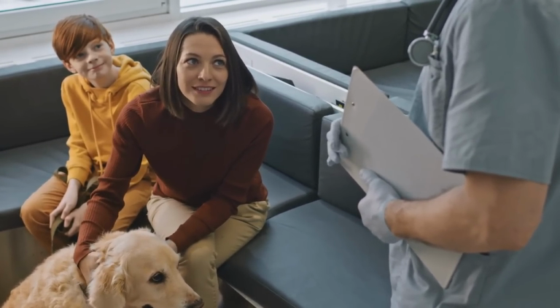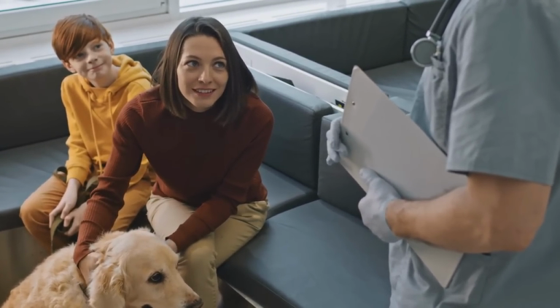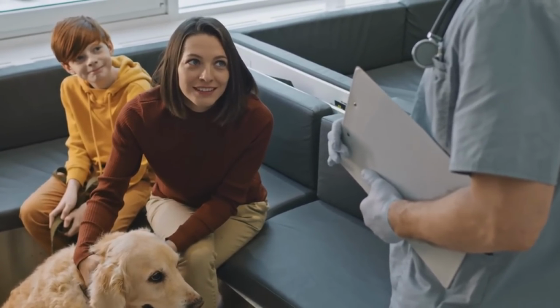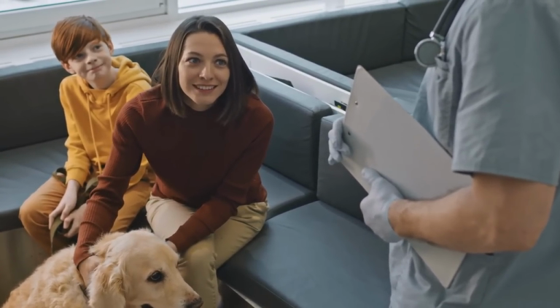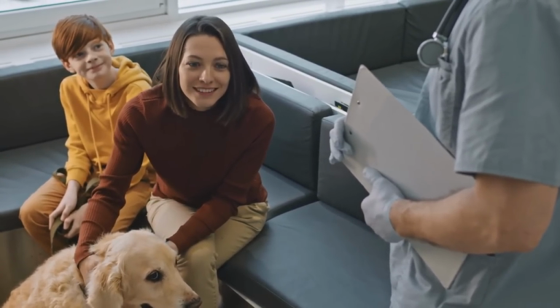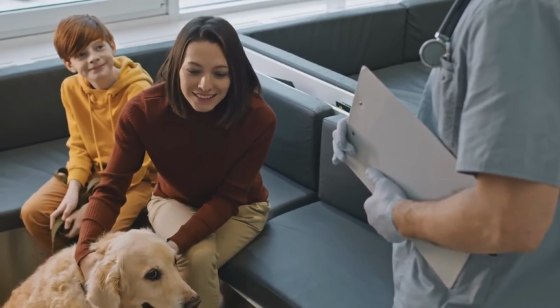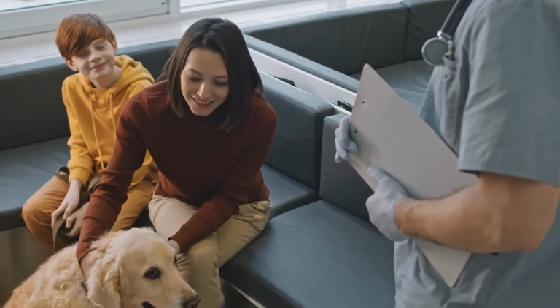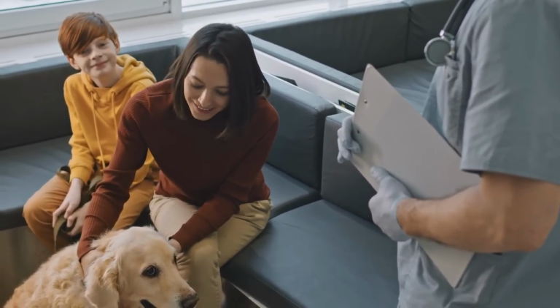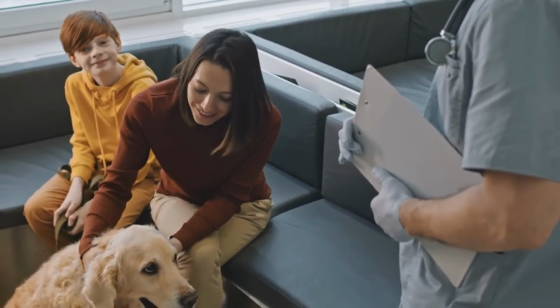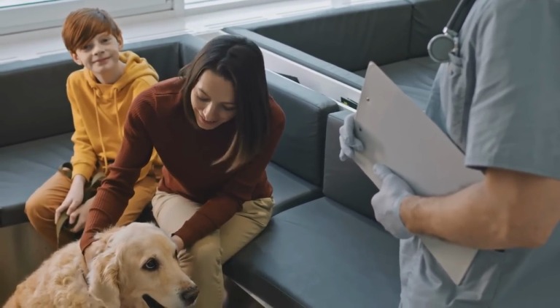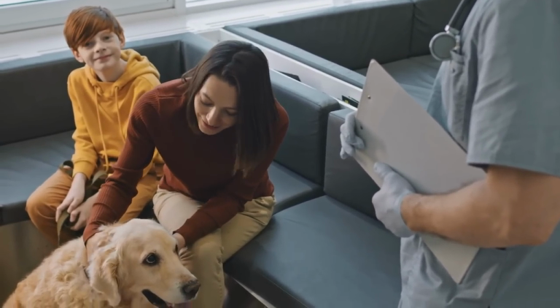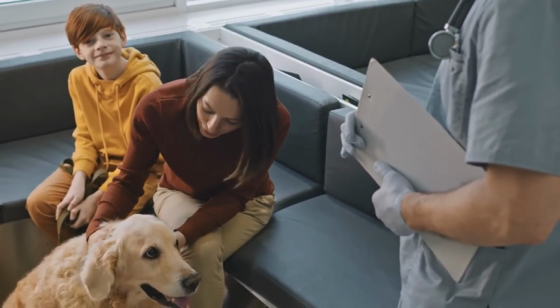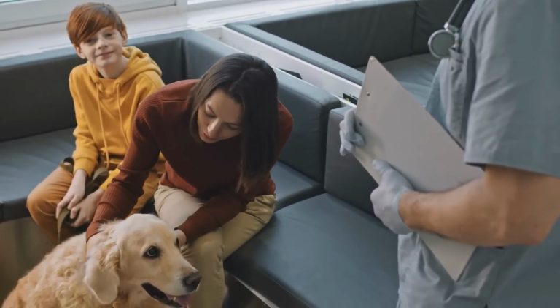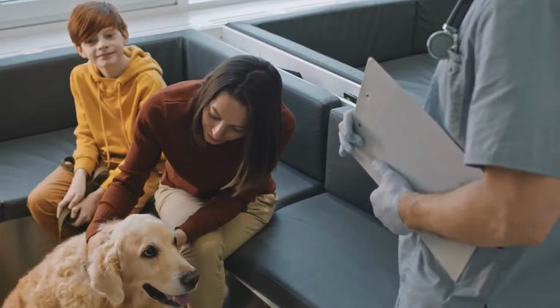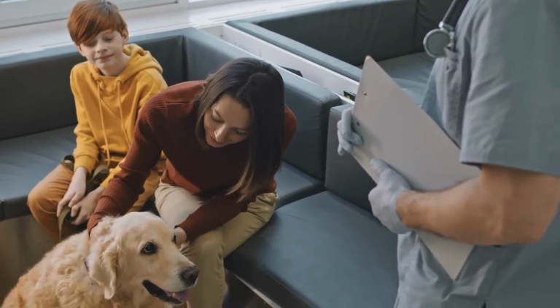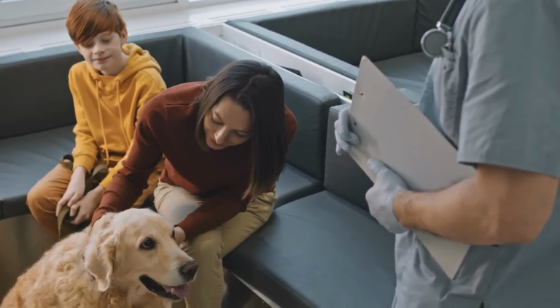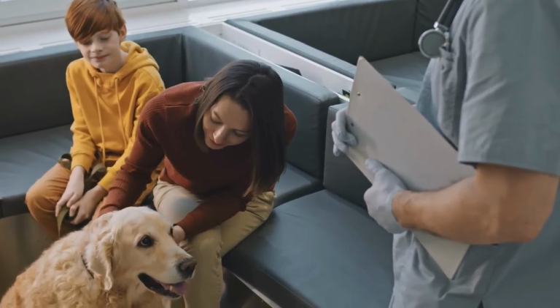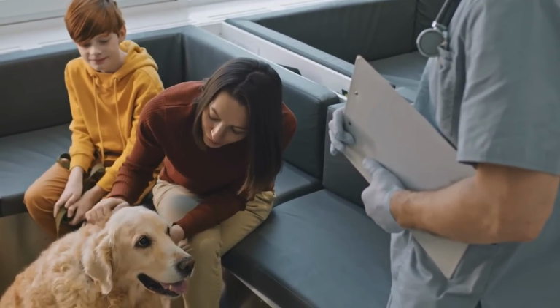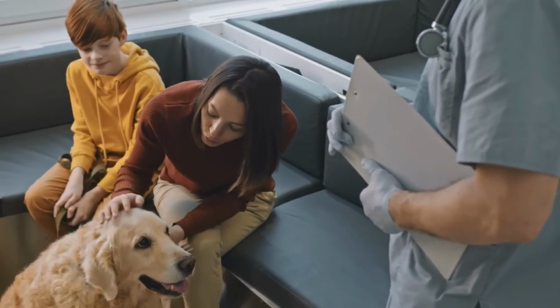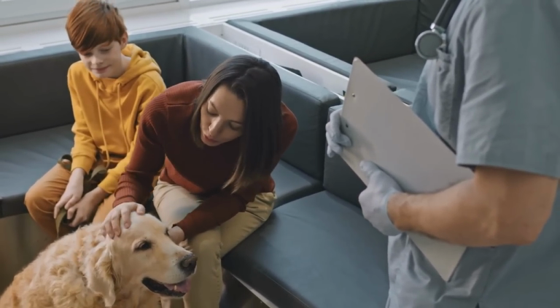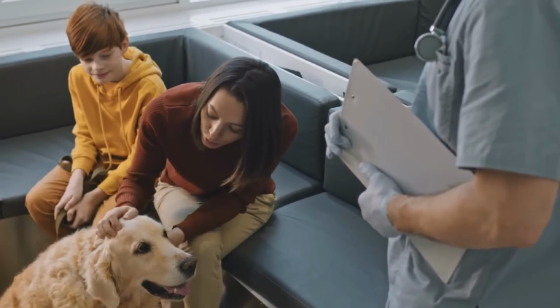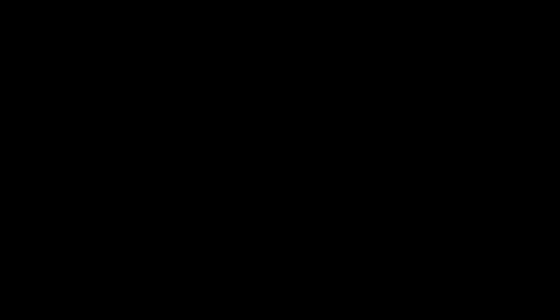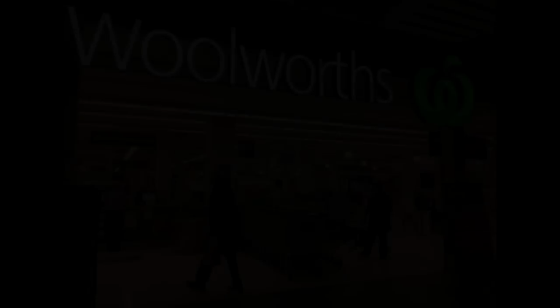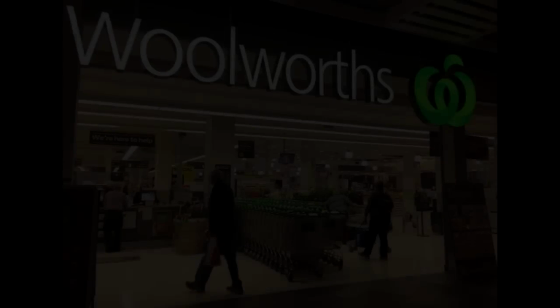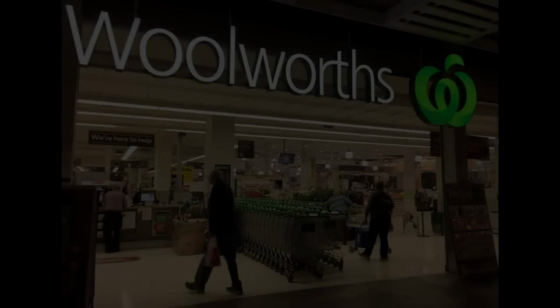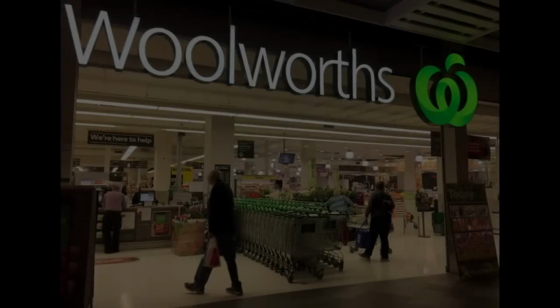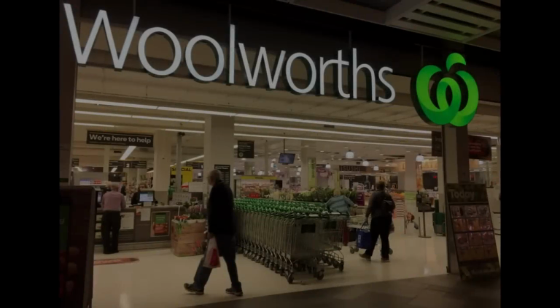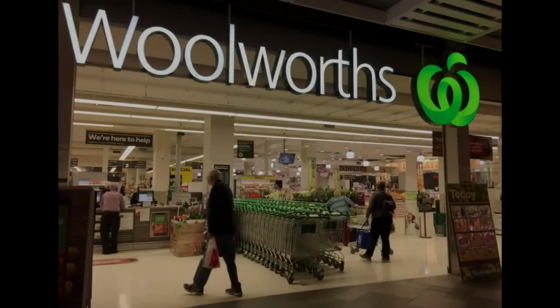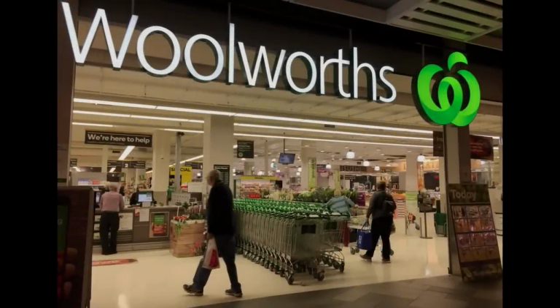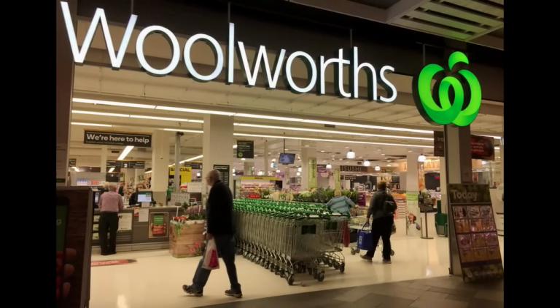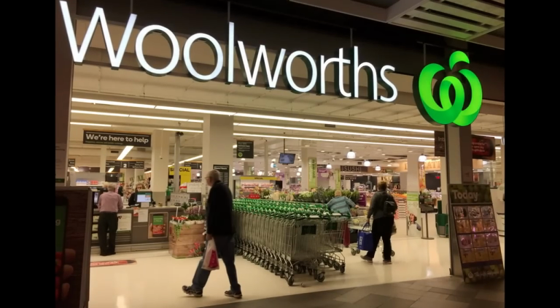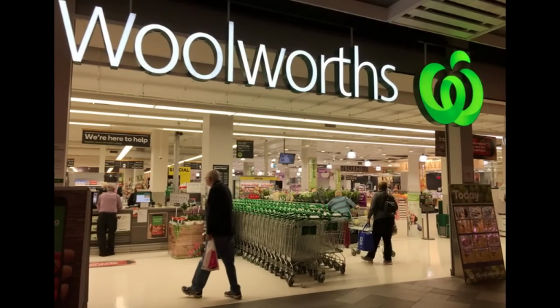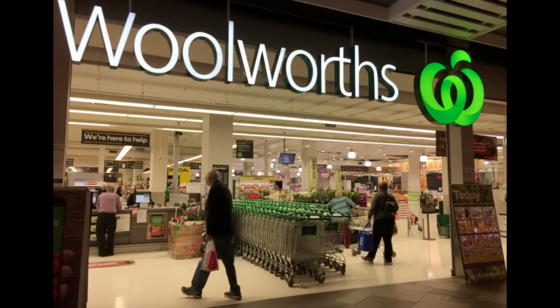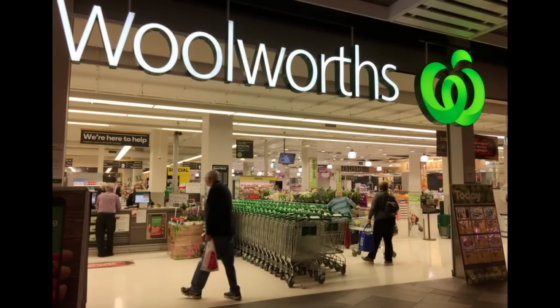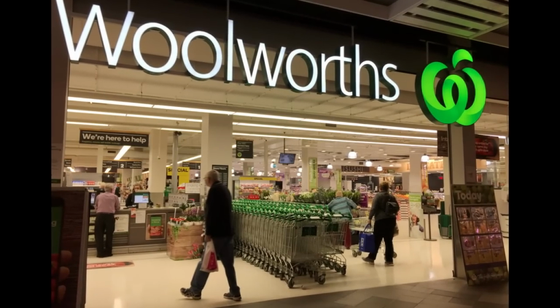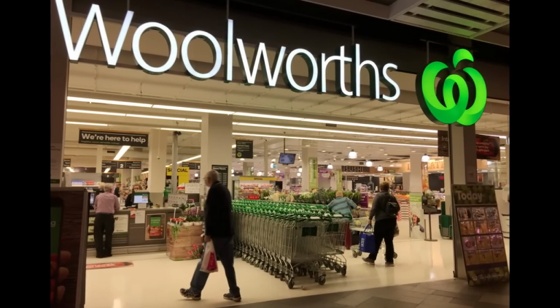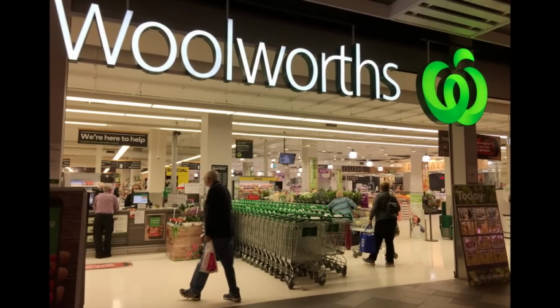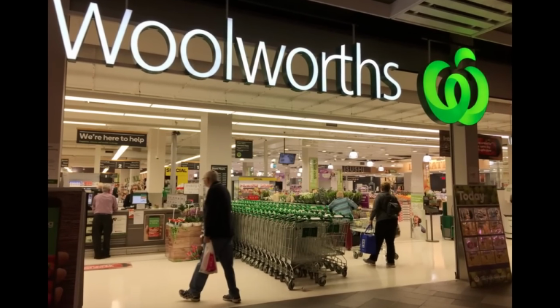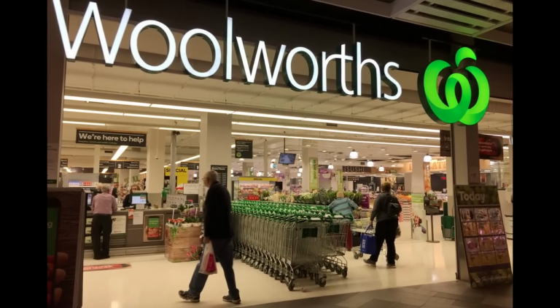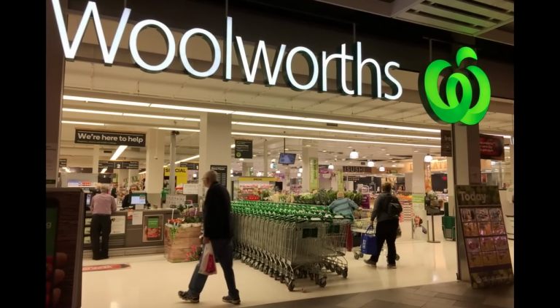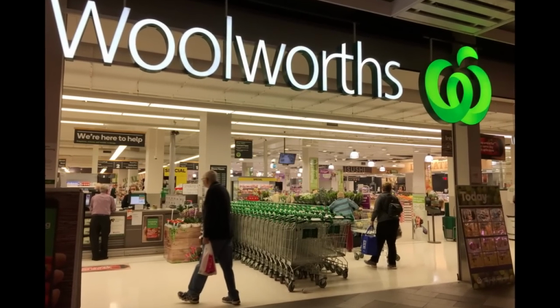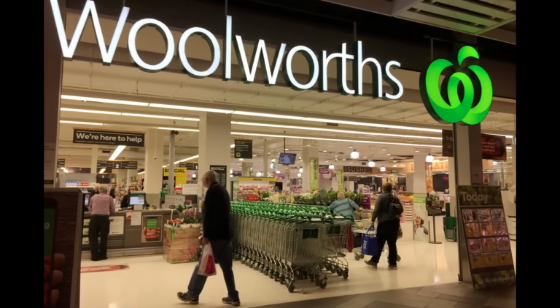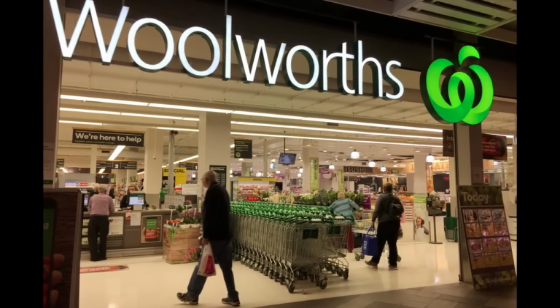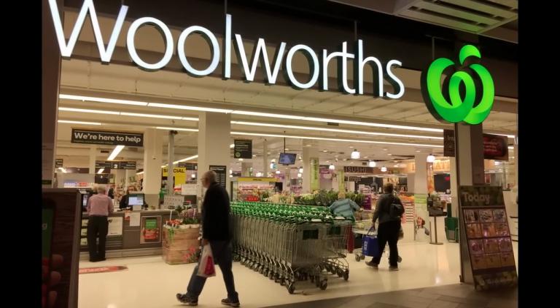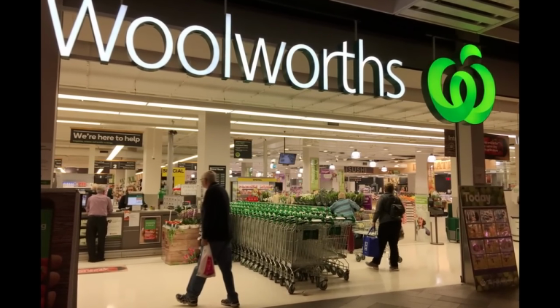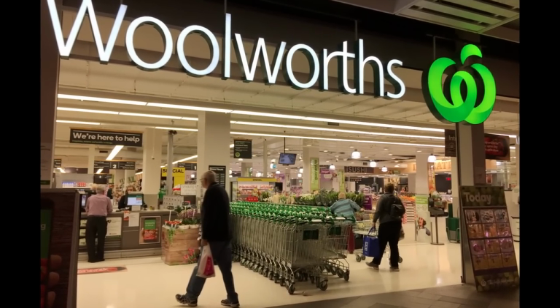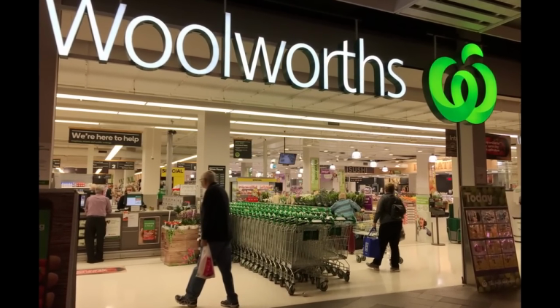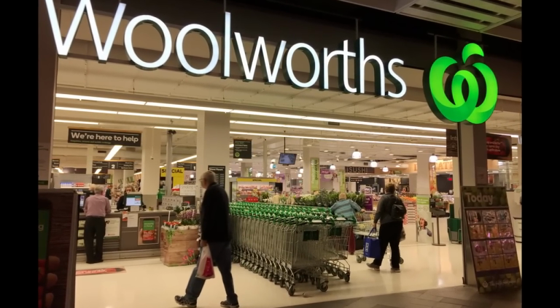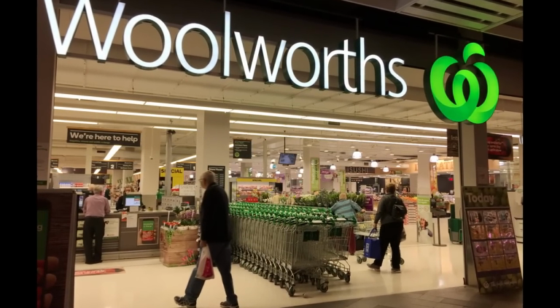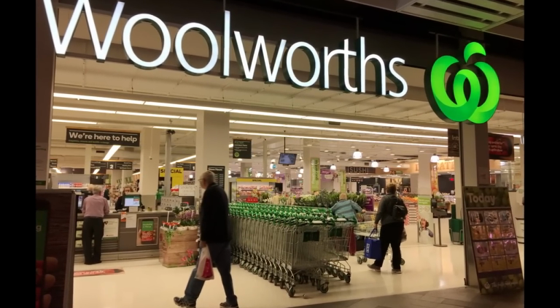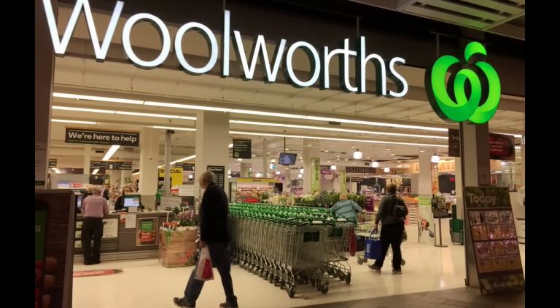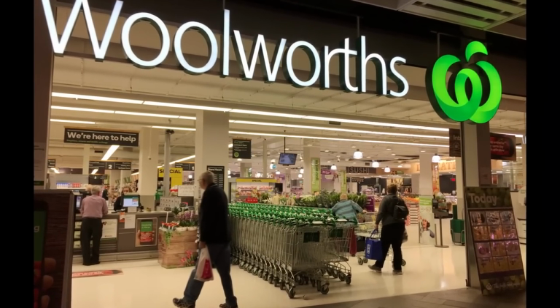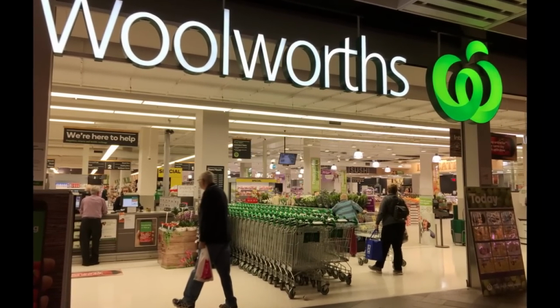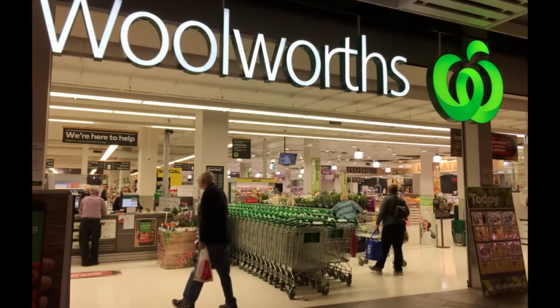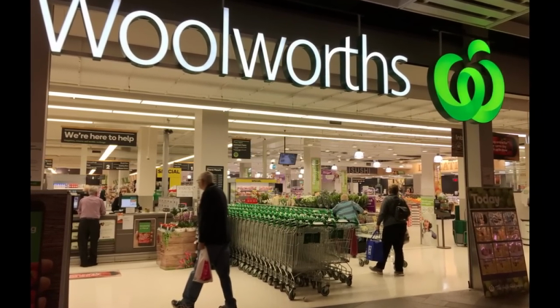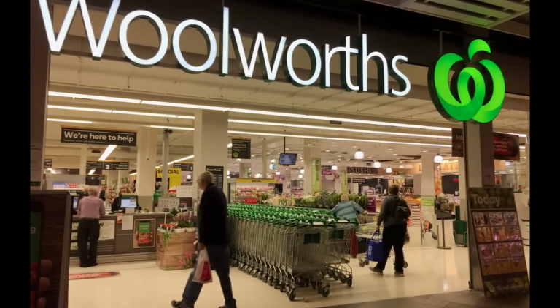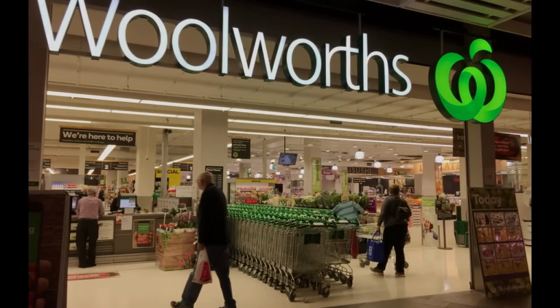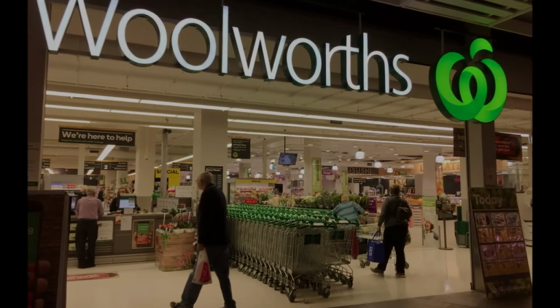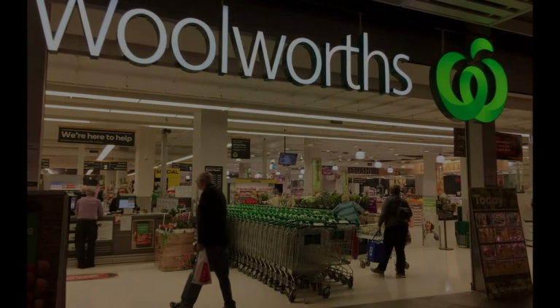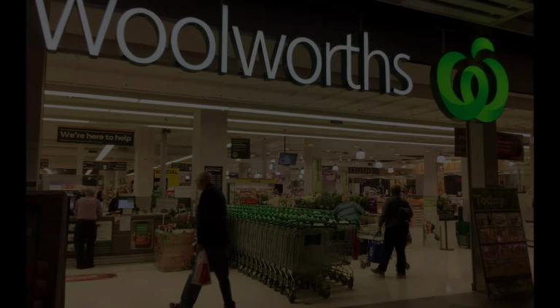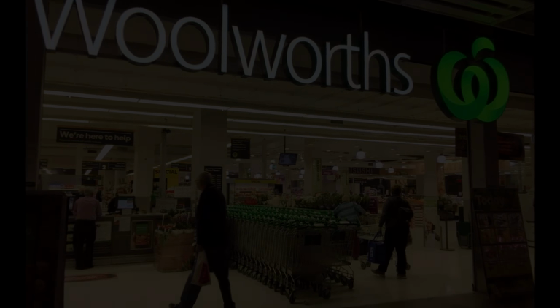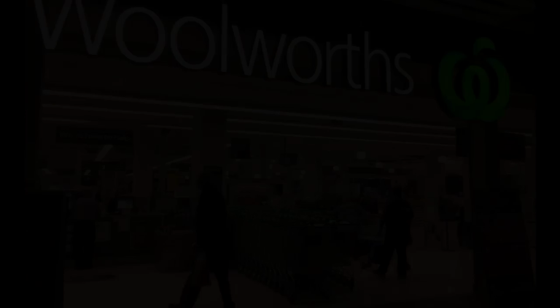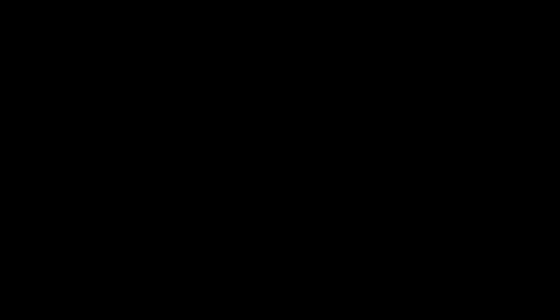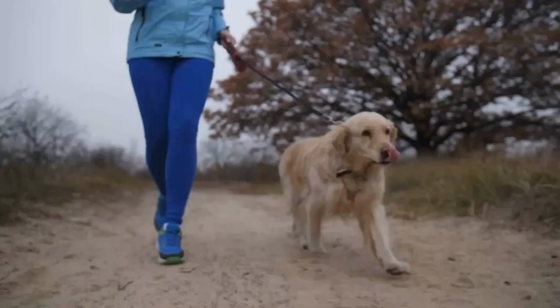This, combined with other lifestyle benefits such as 10% off your Woolworths grocery shopping, makes Woolies a win-win situation all around.